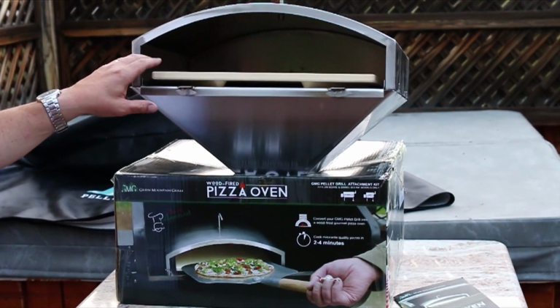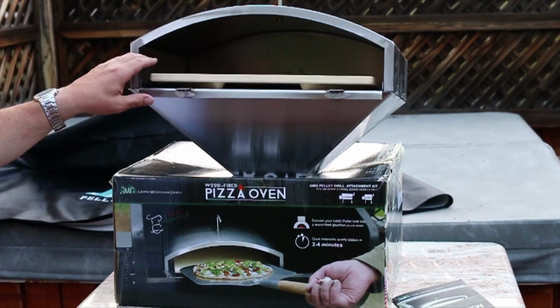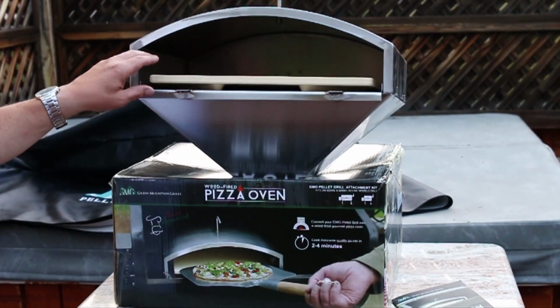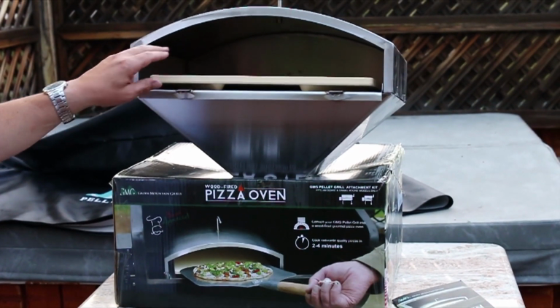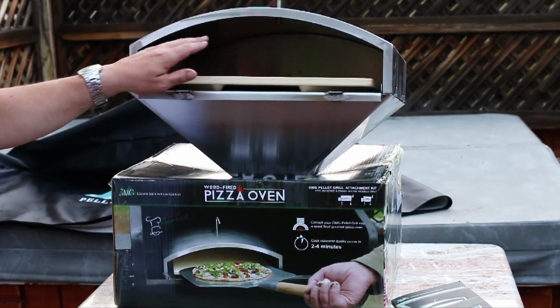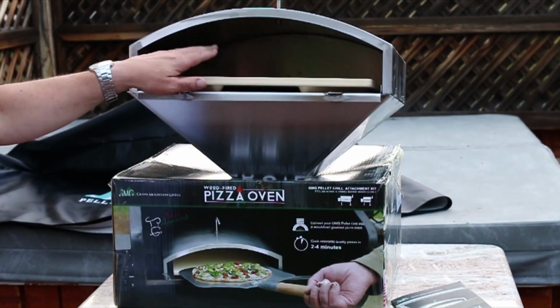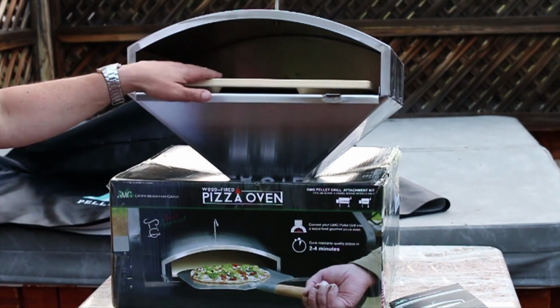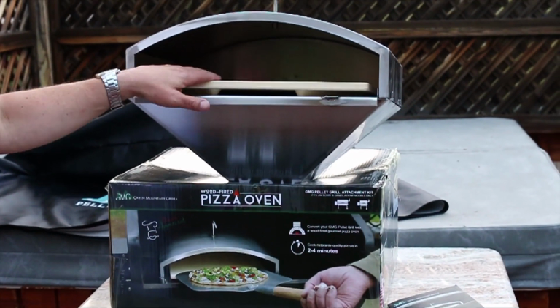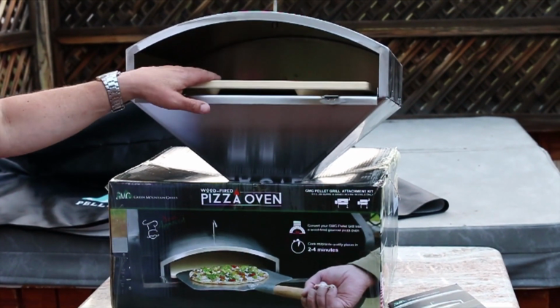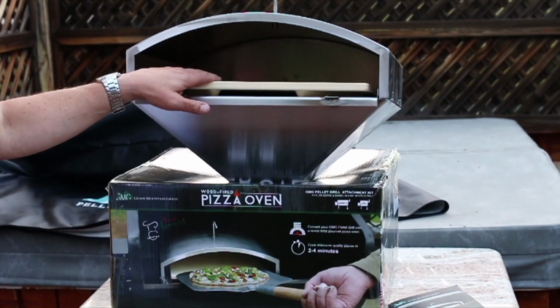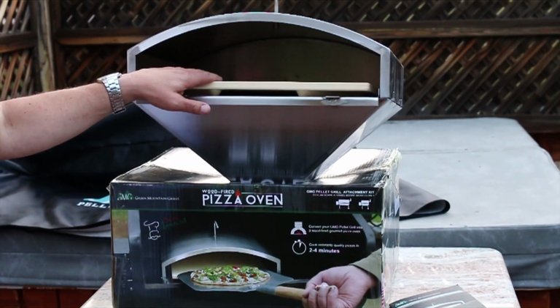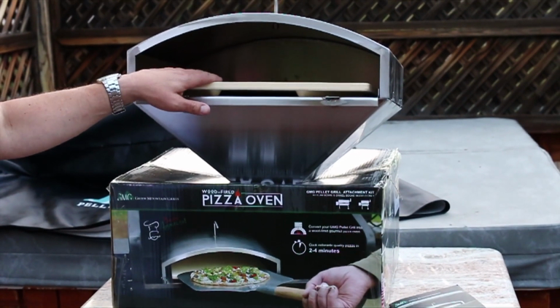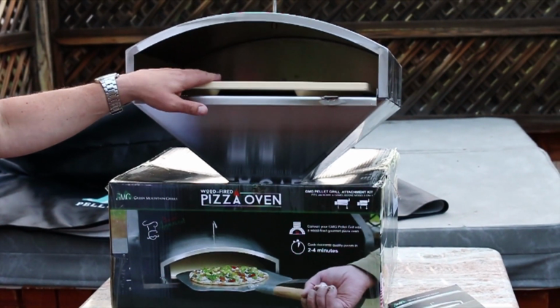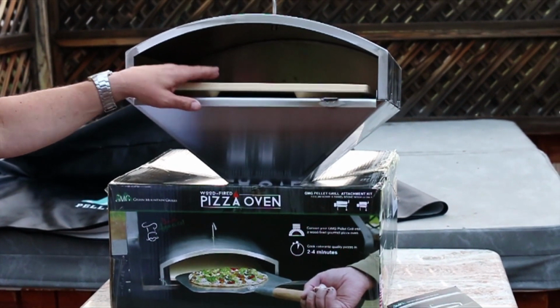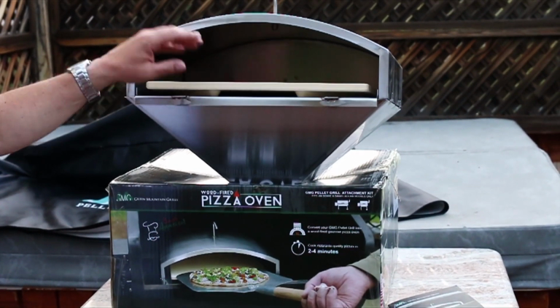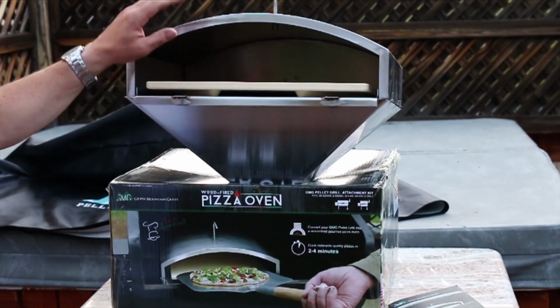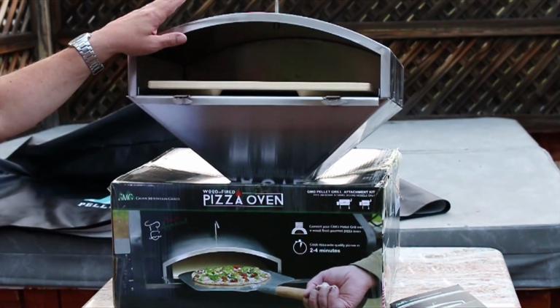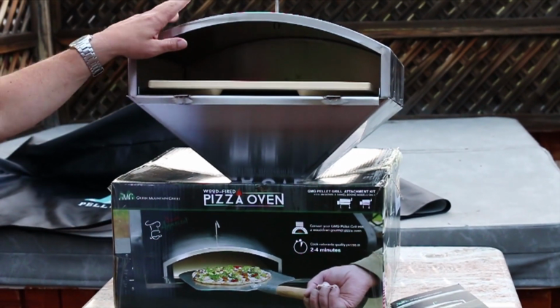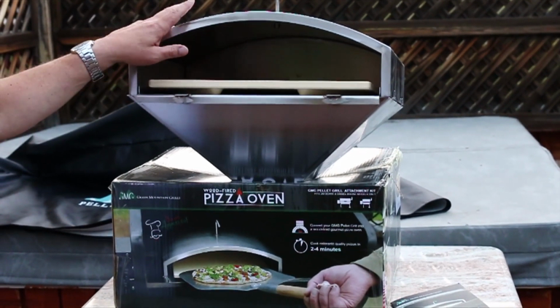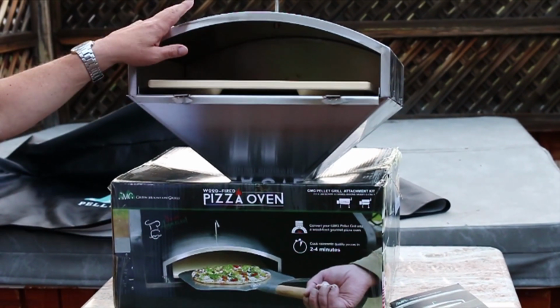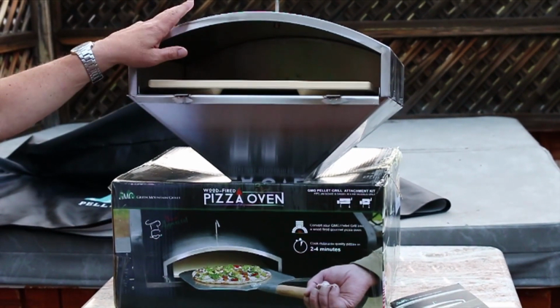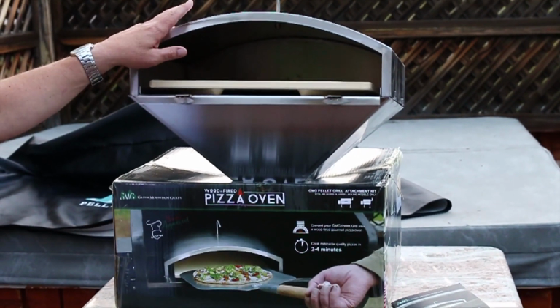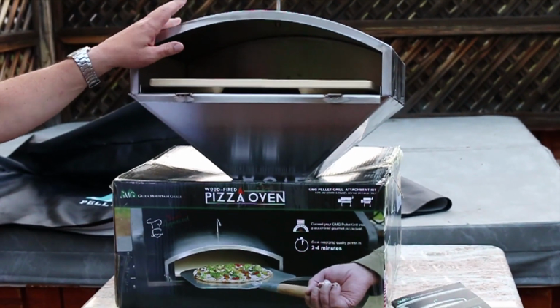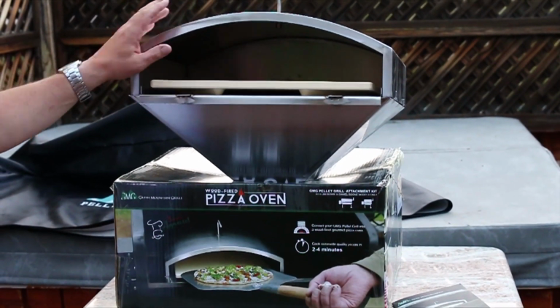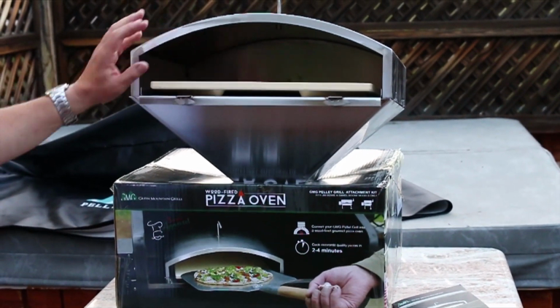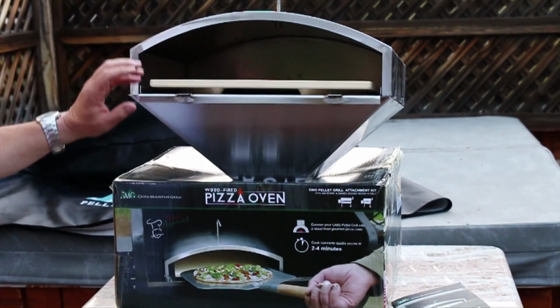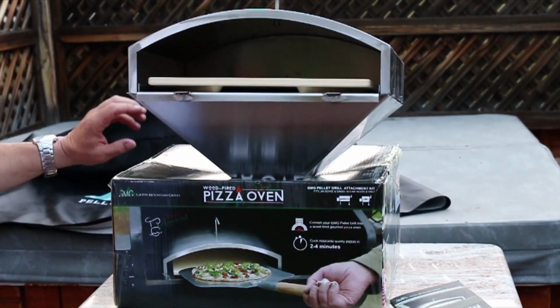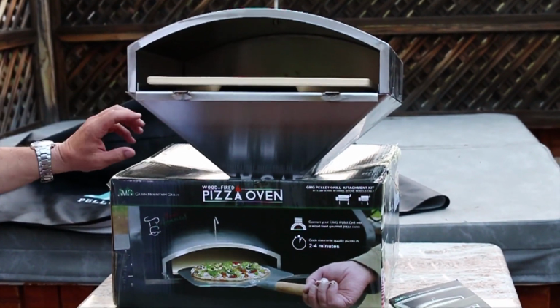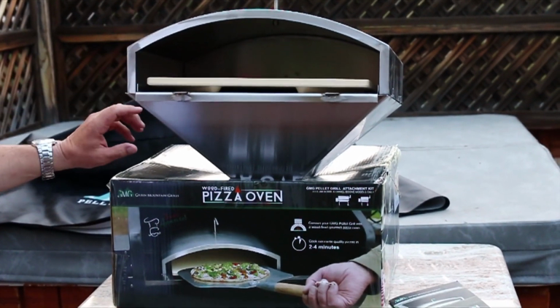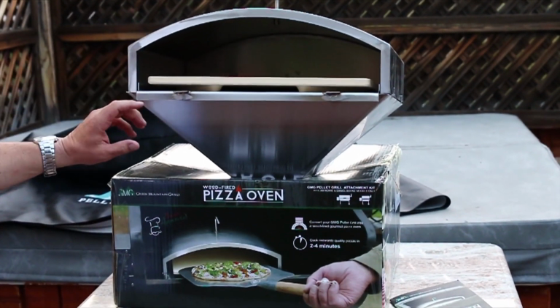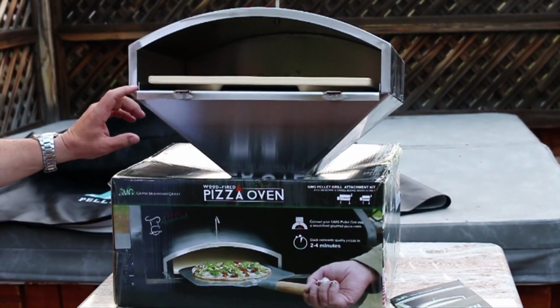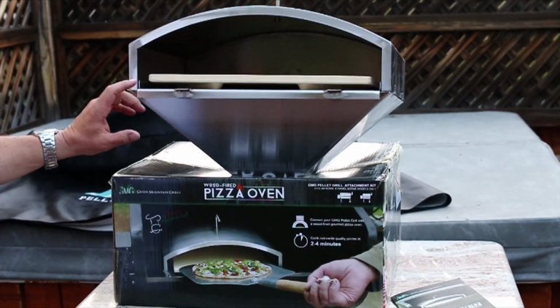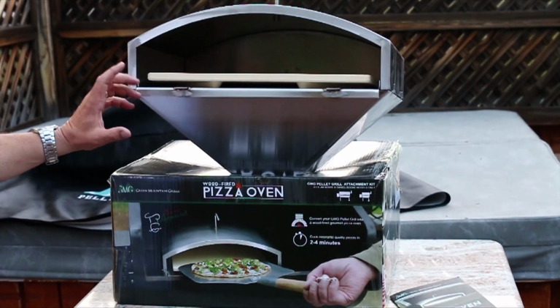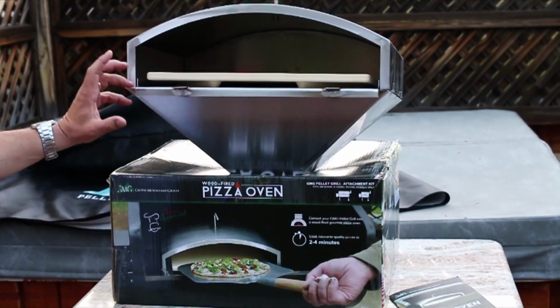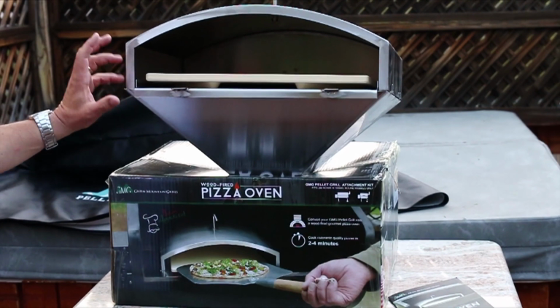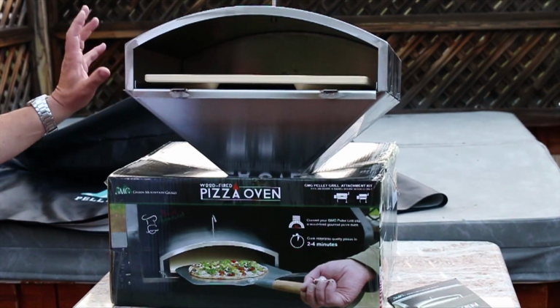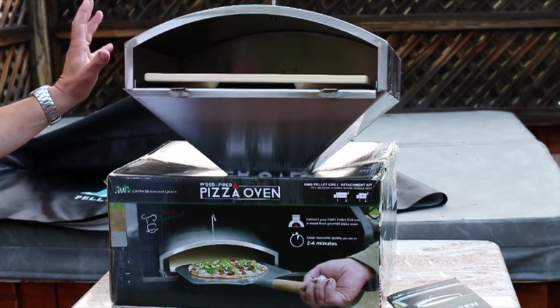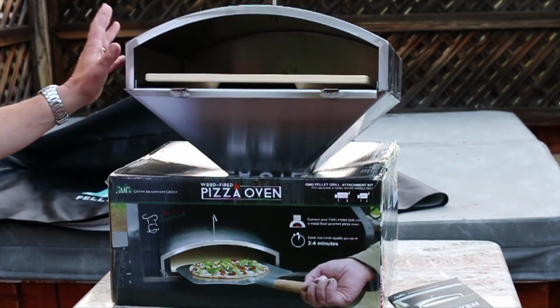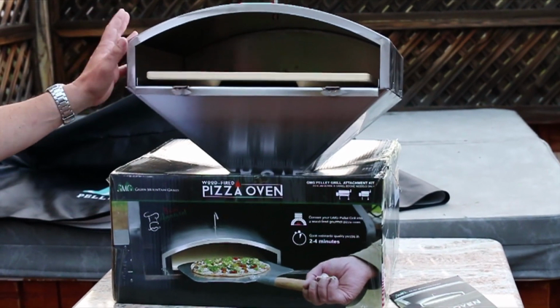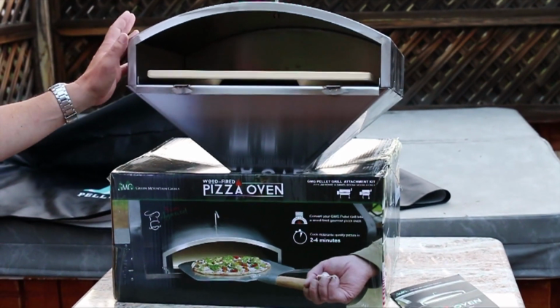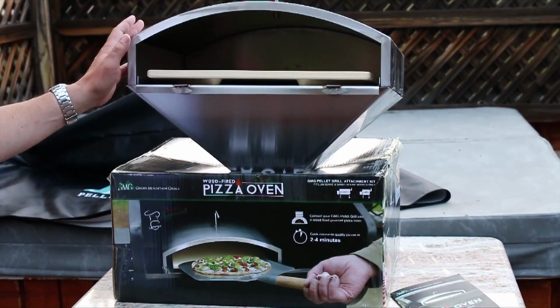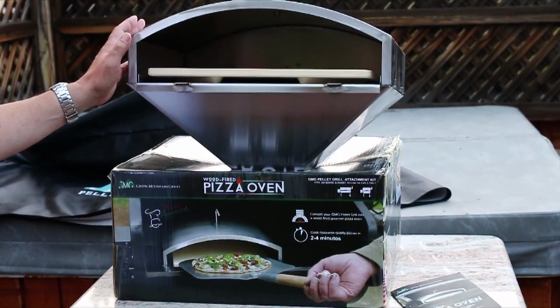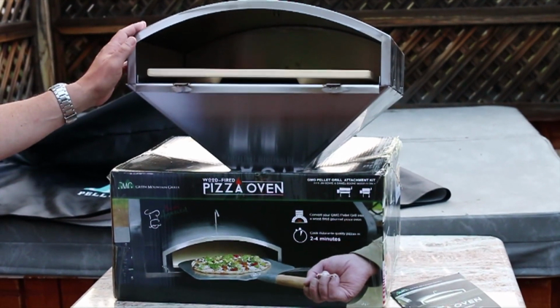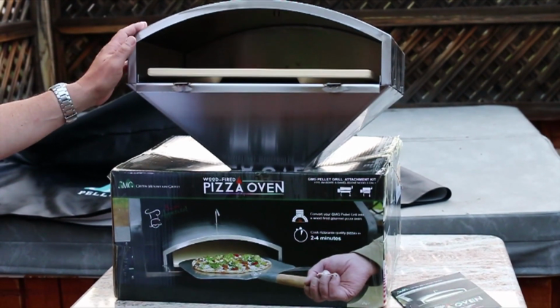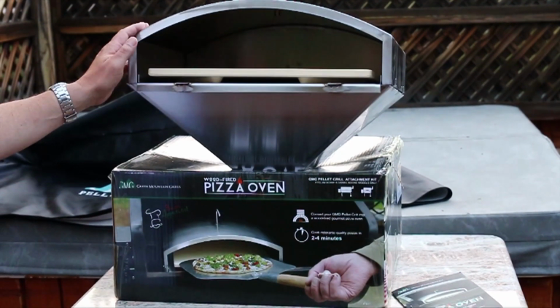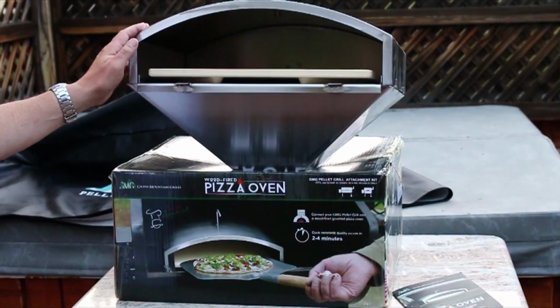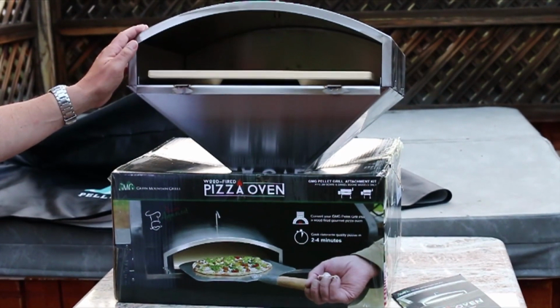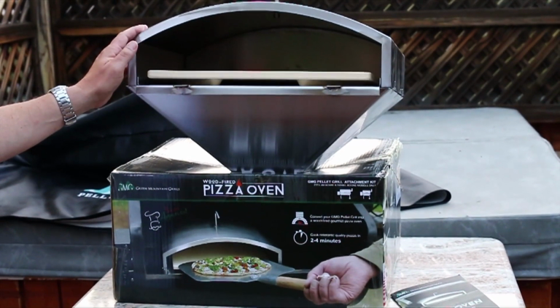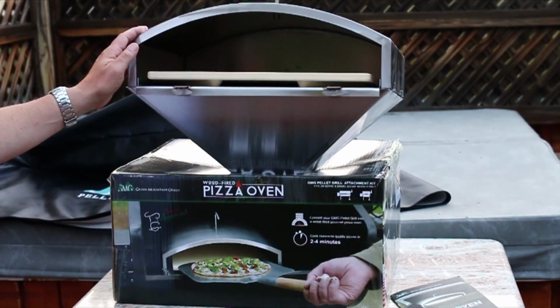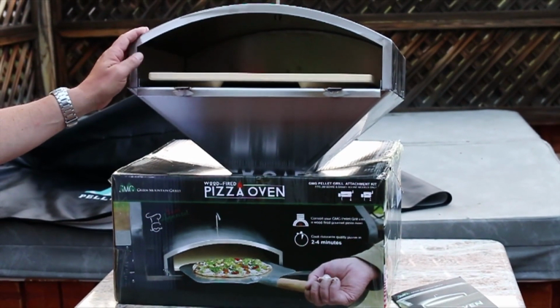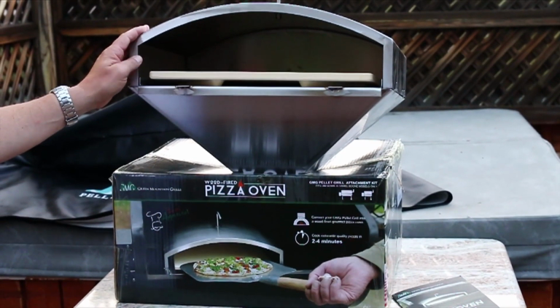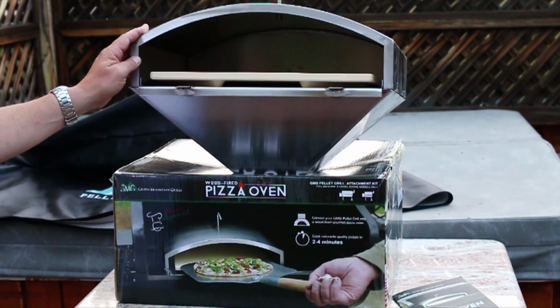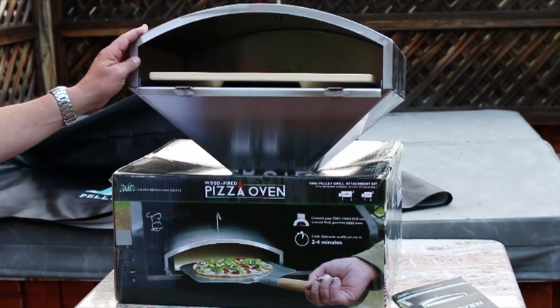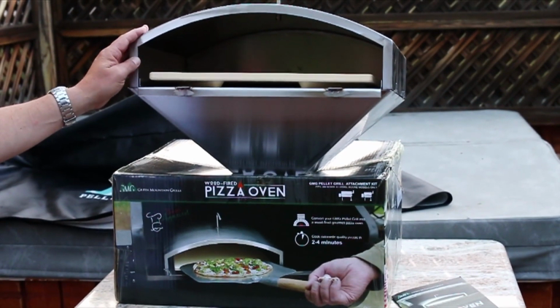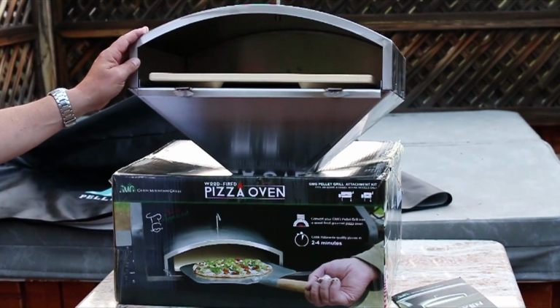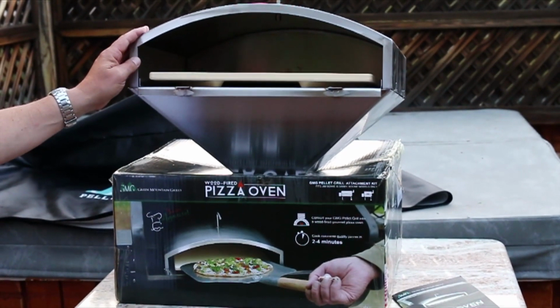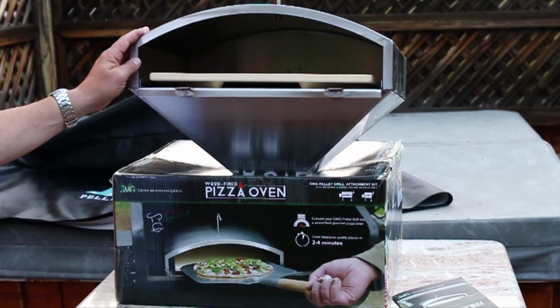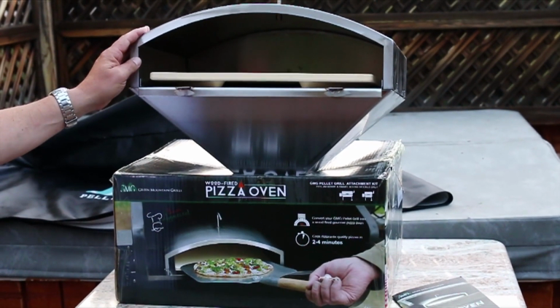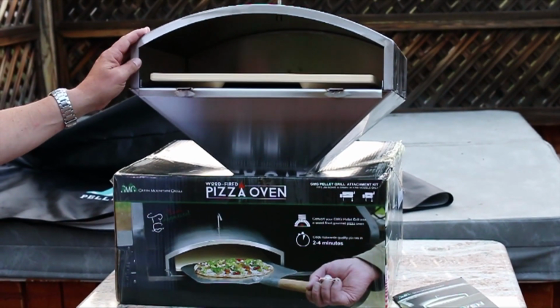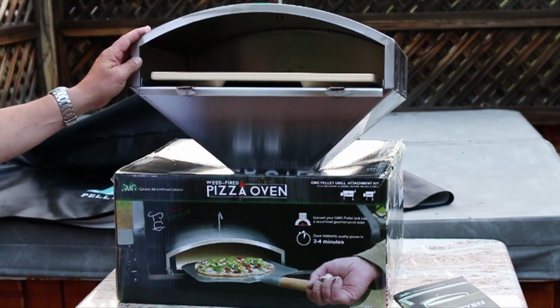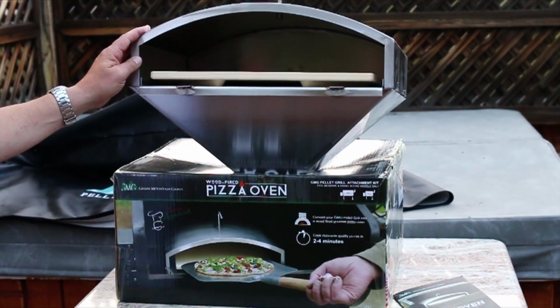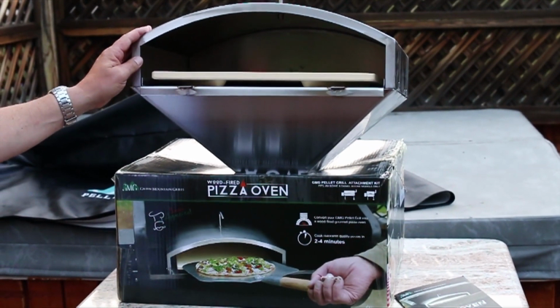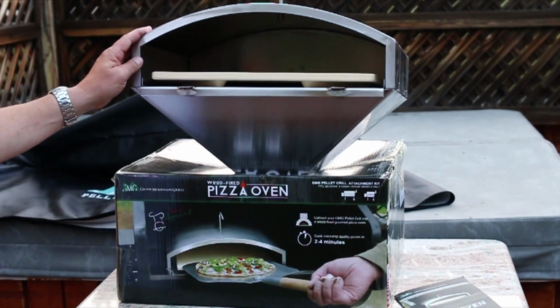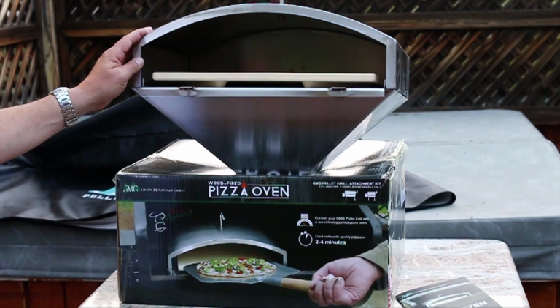It has a pizza stone, it has a lid, and it says it only takes a few minutes to attach it. So let me show you how we do it.